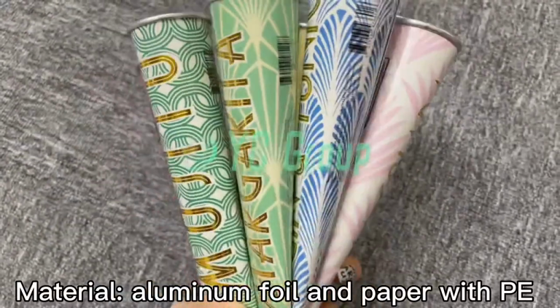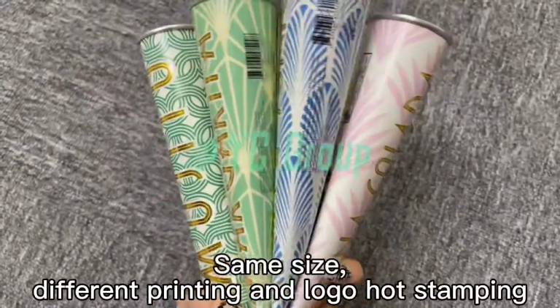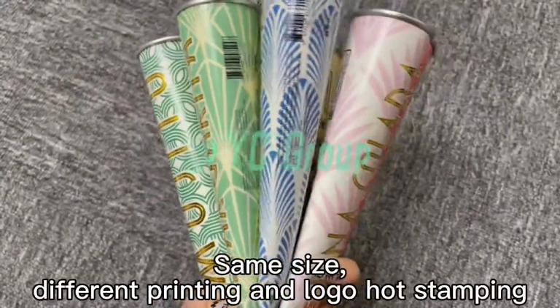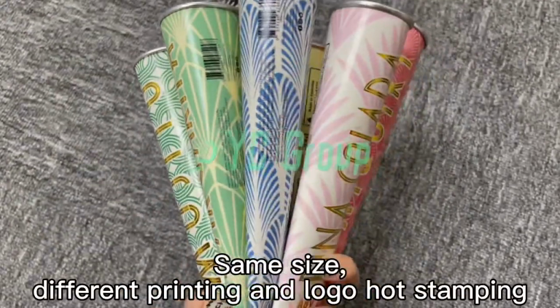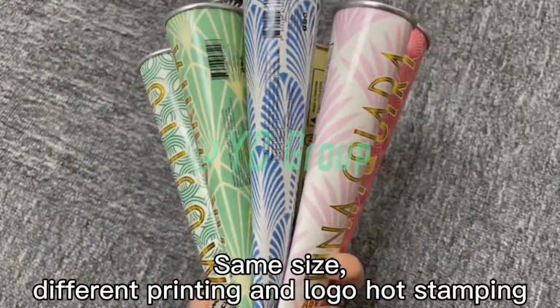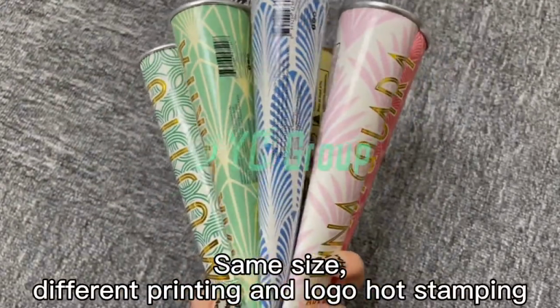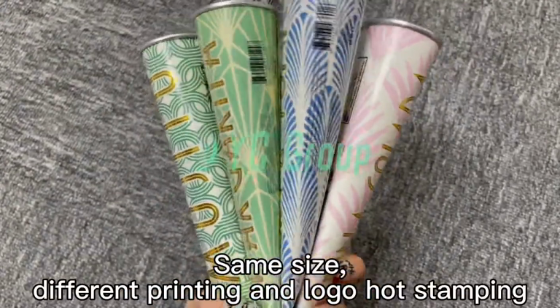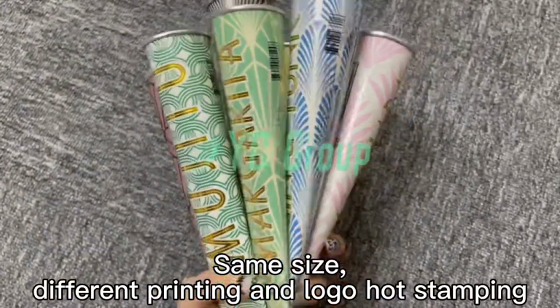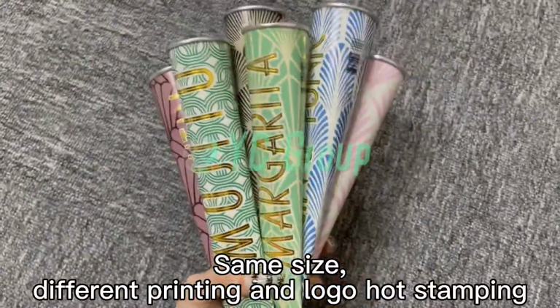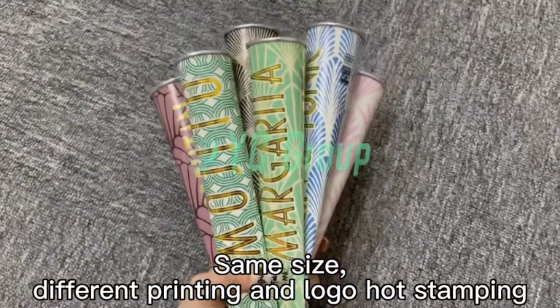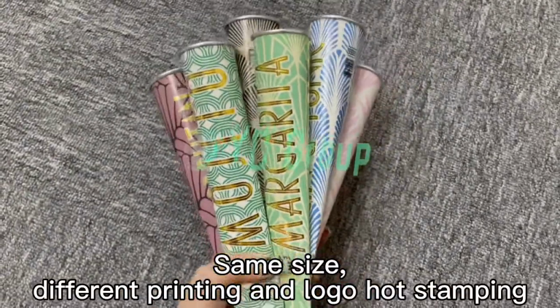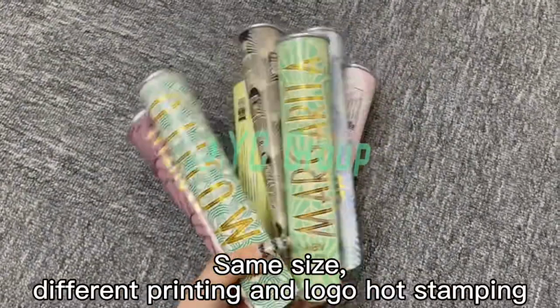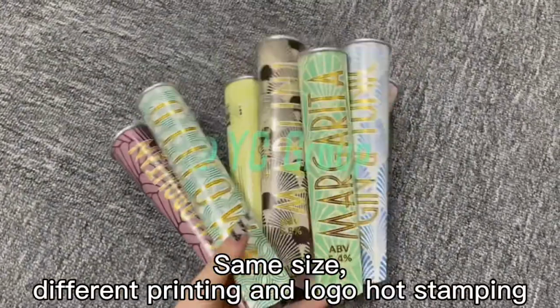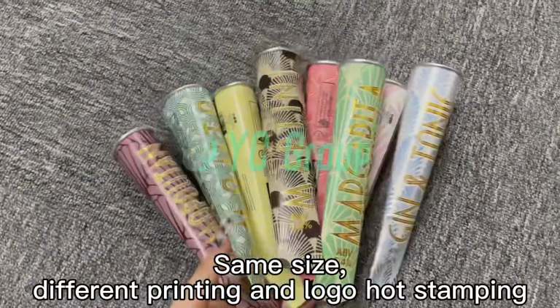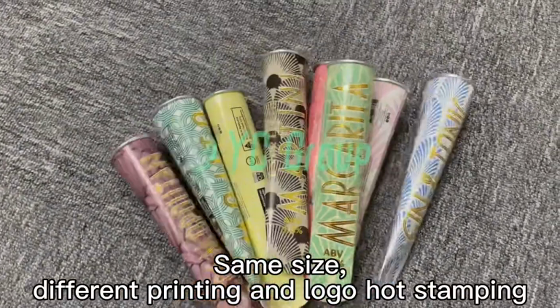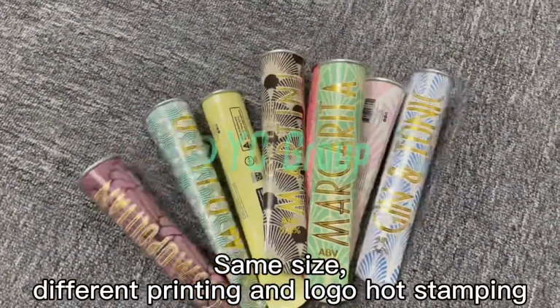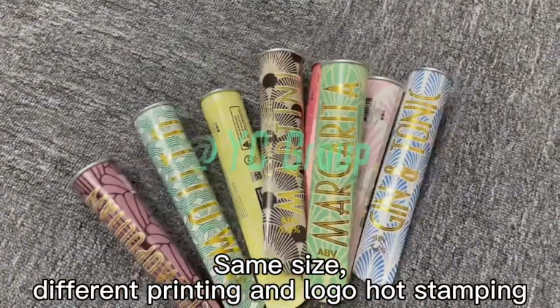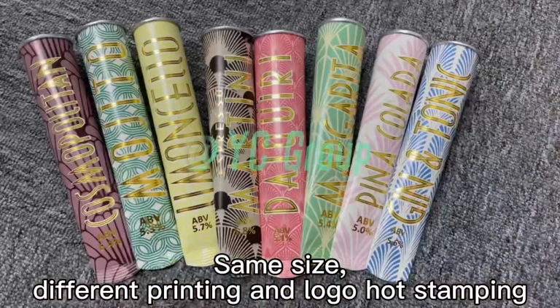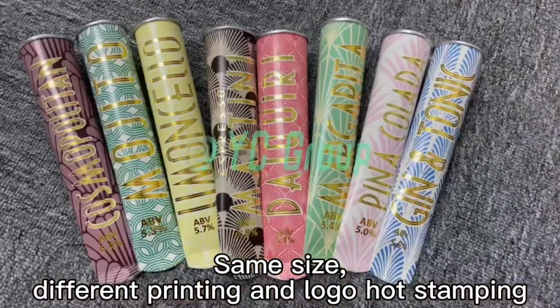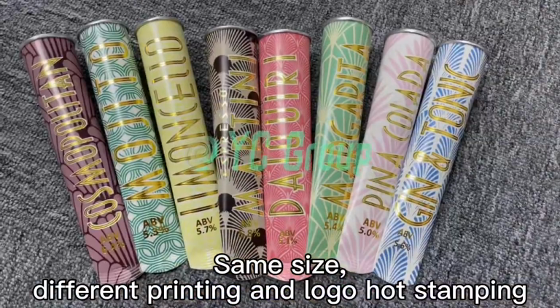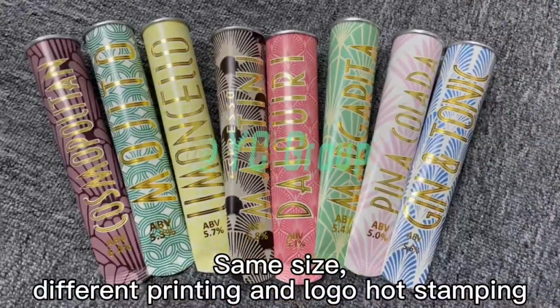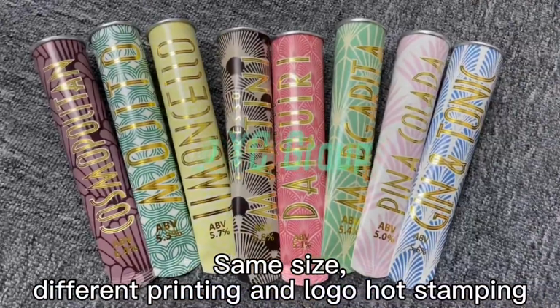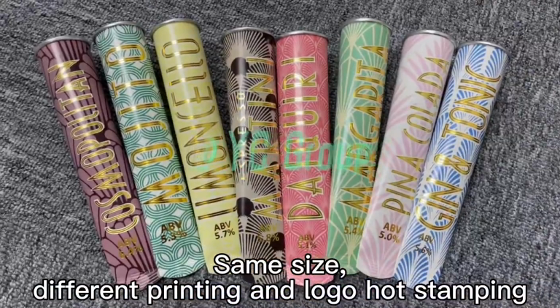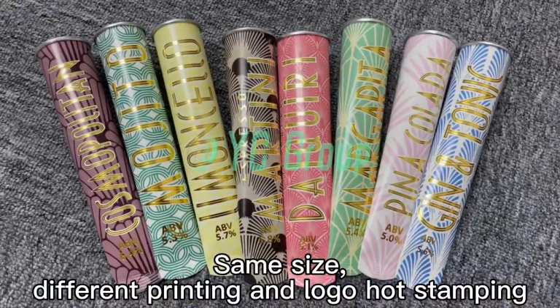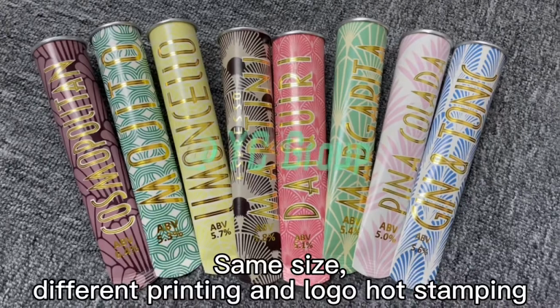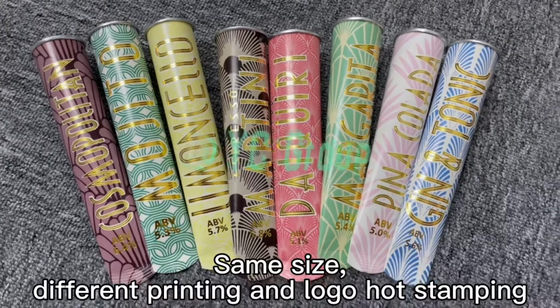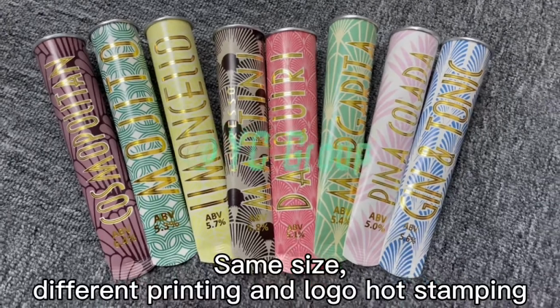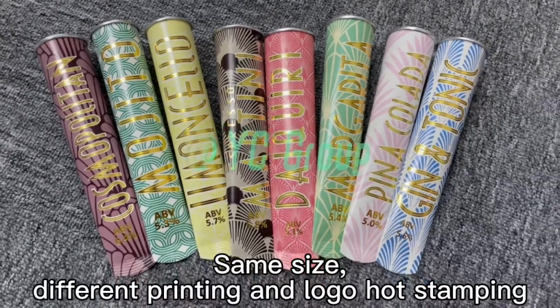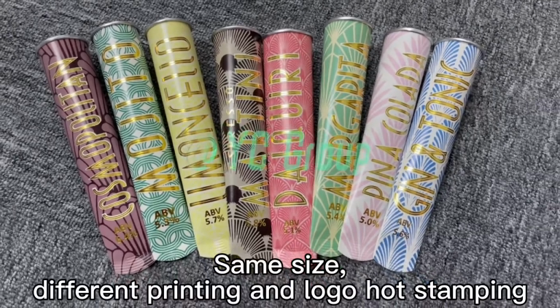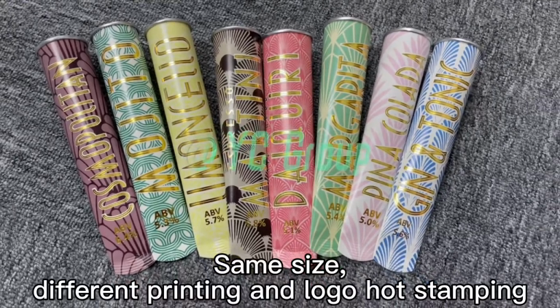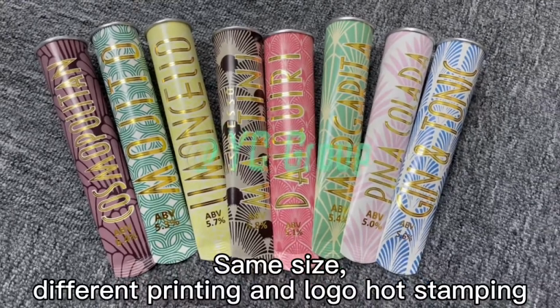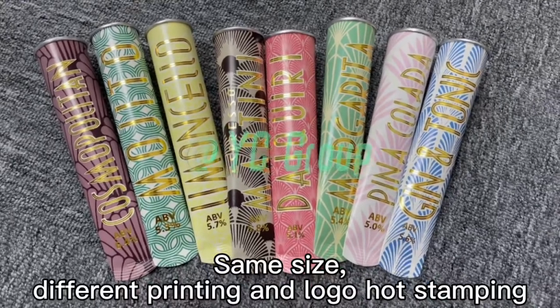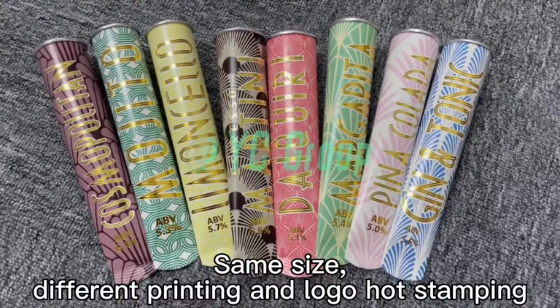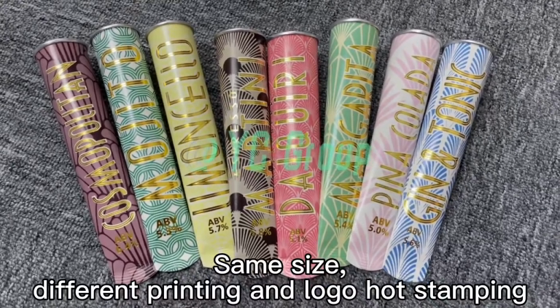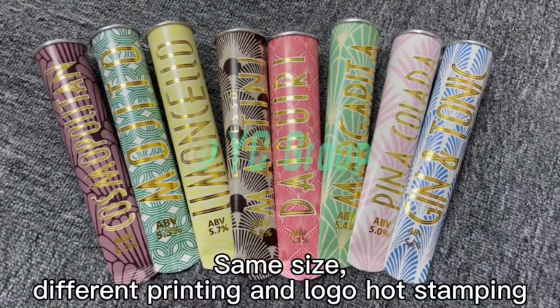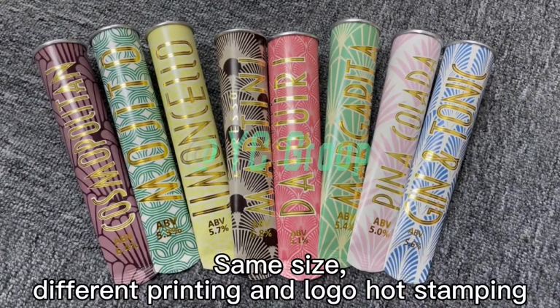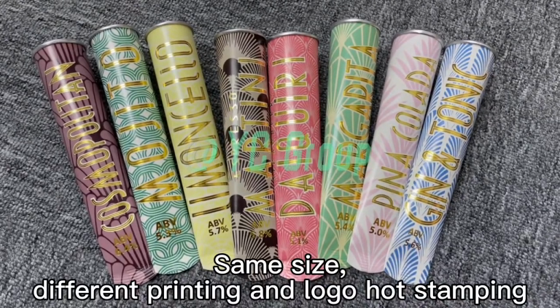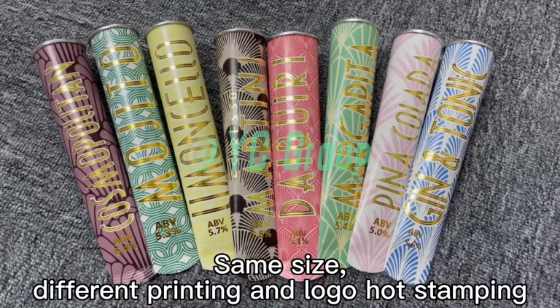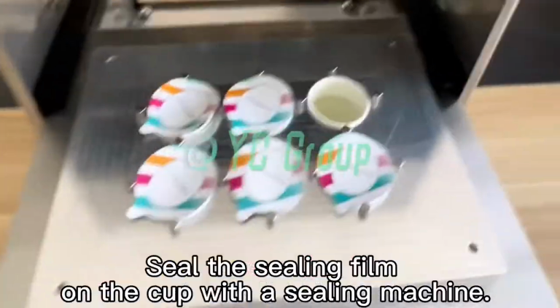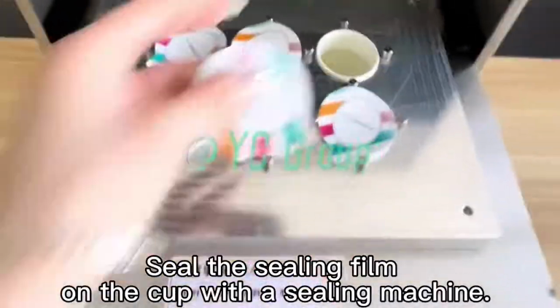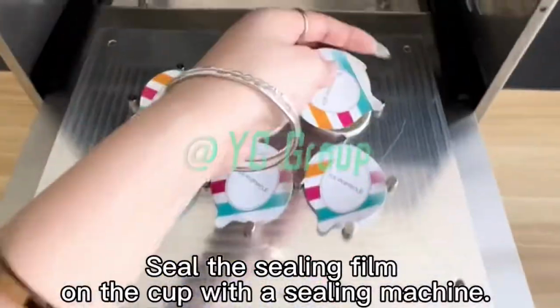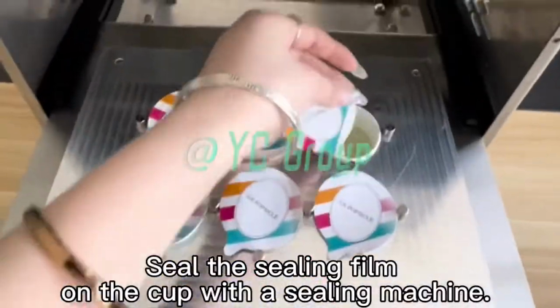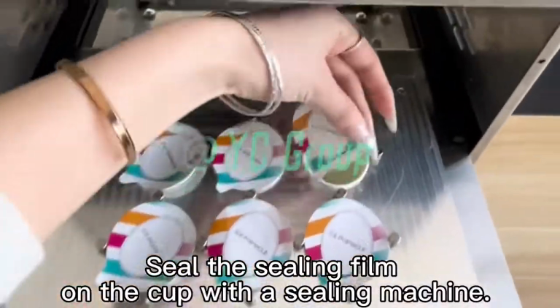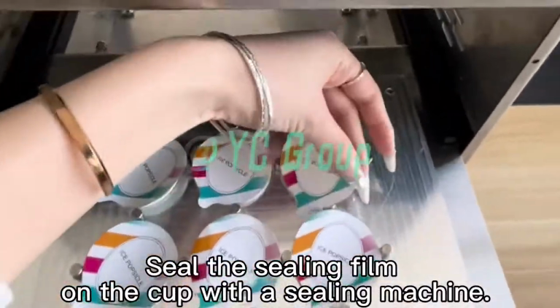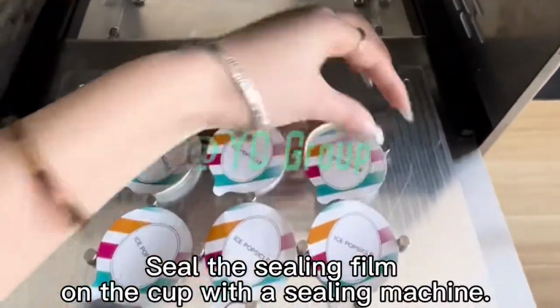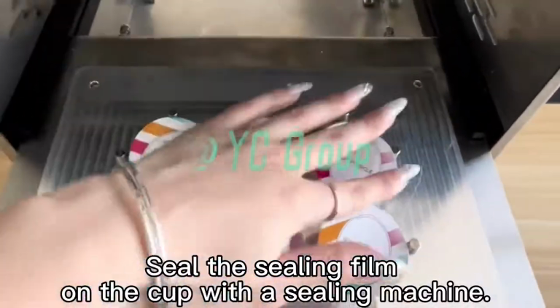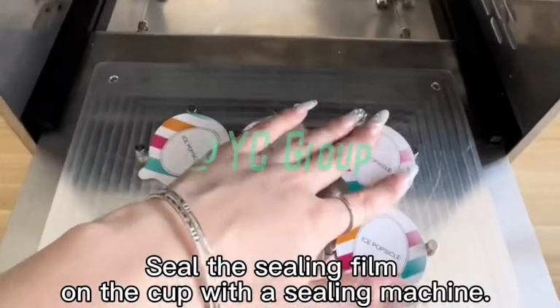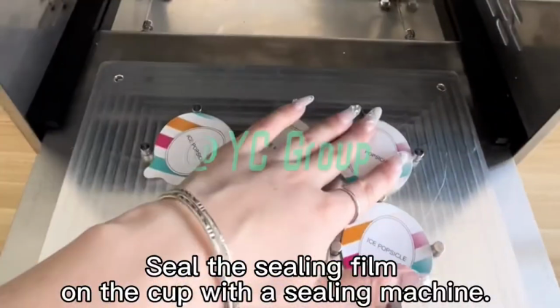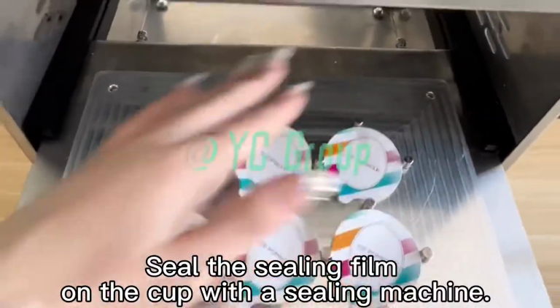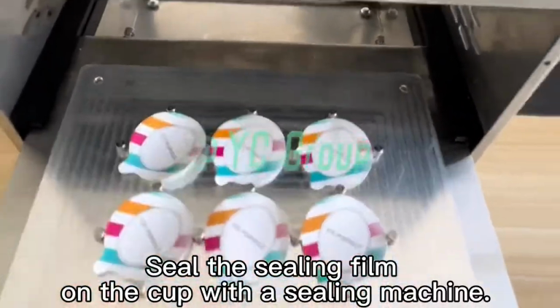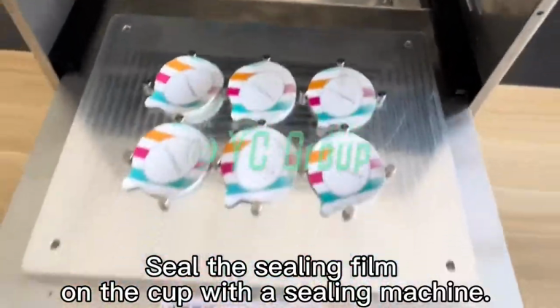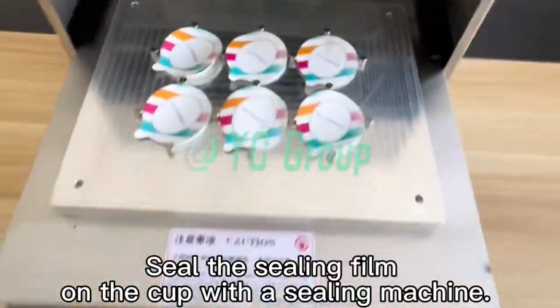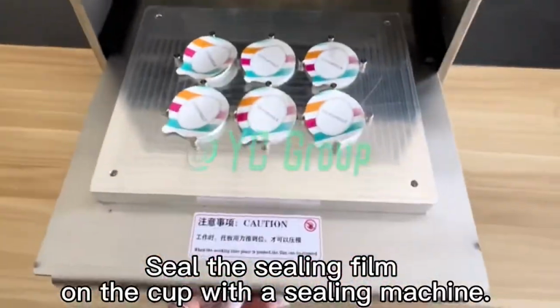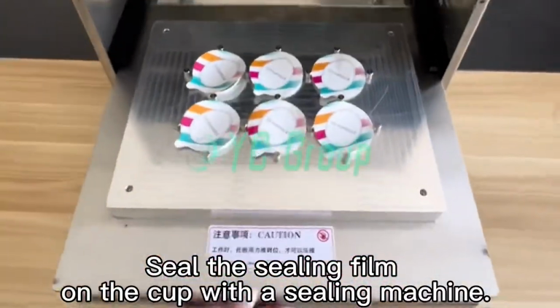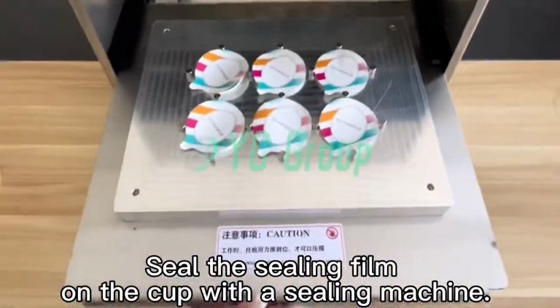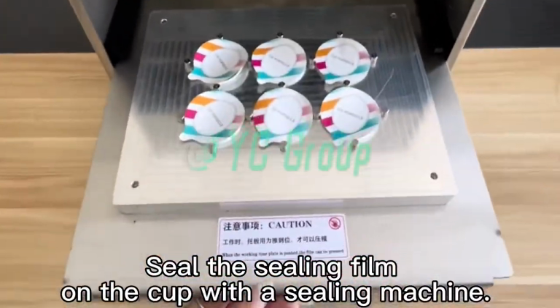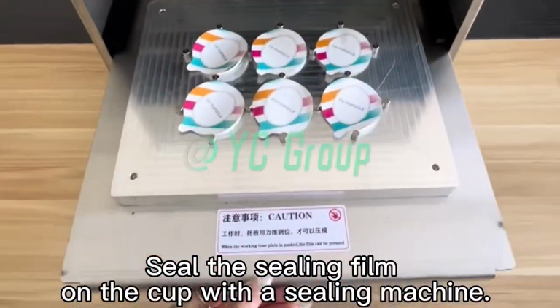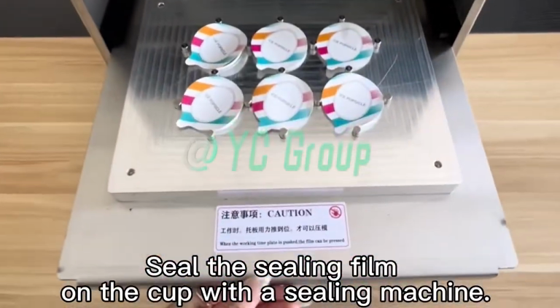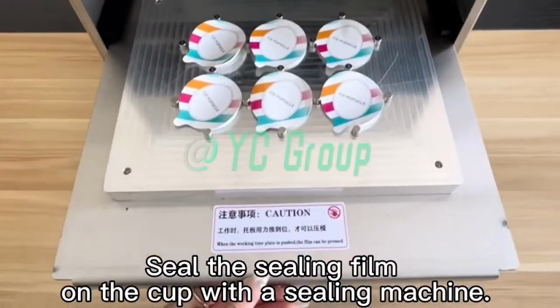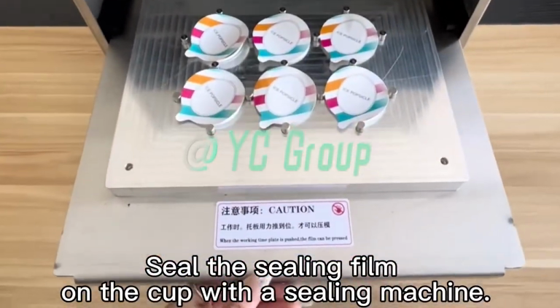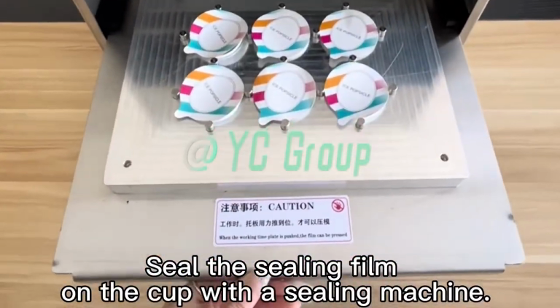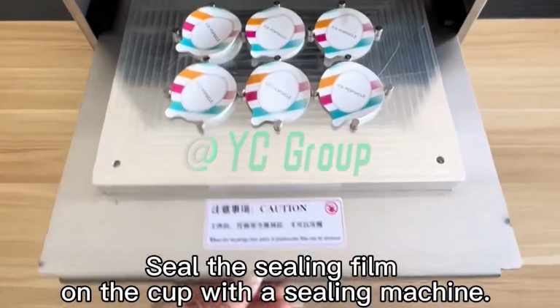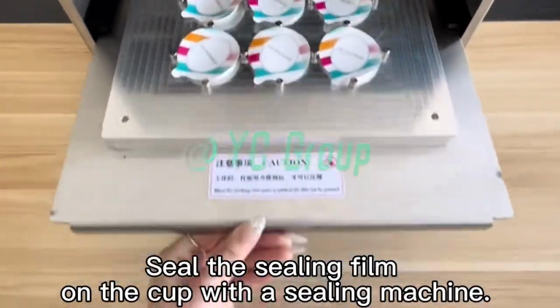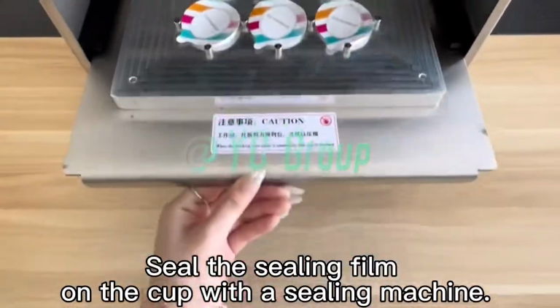Same size, different printing — the logo has dampening. The sealing film is sealed onto the cup using a sealing machine.